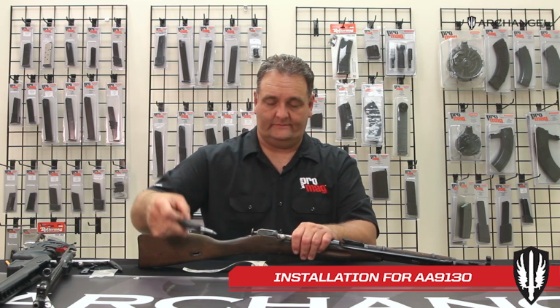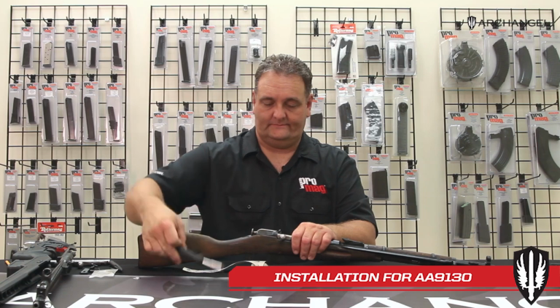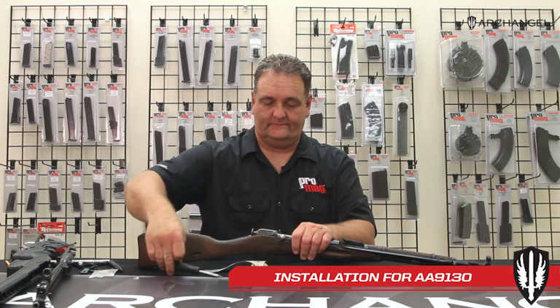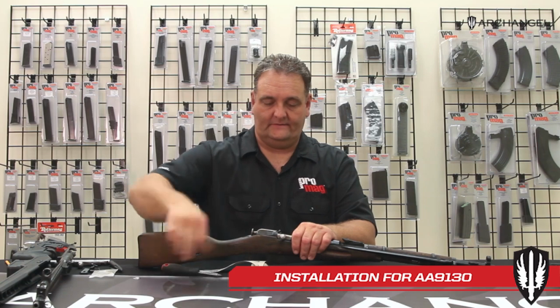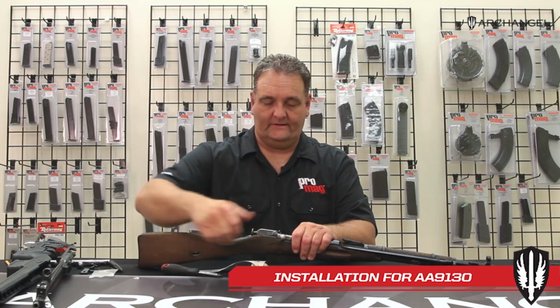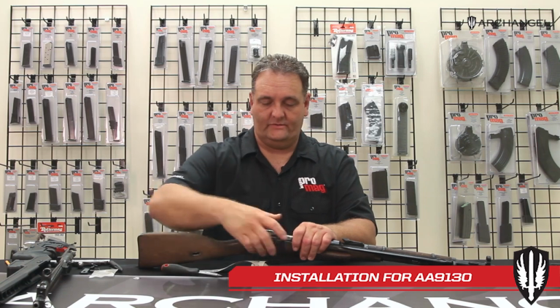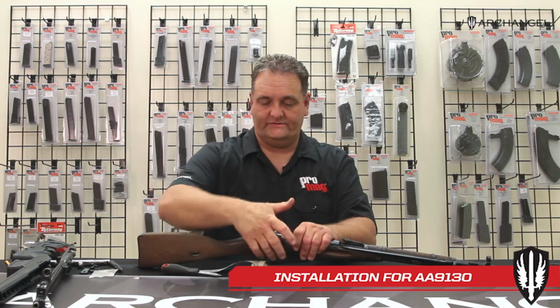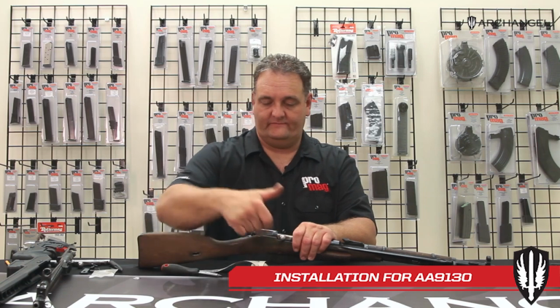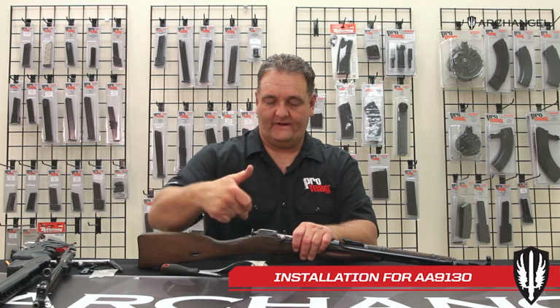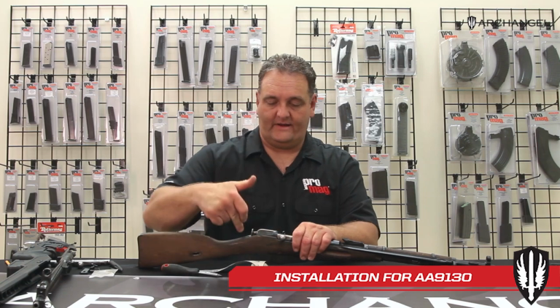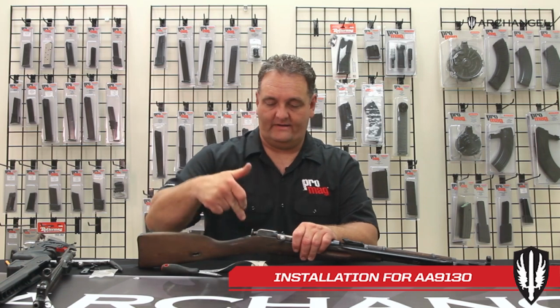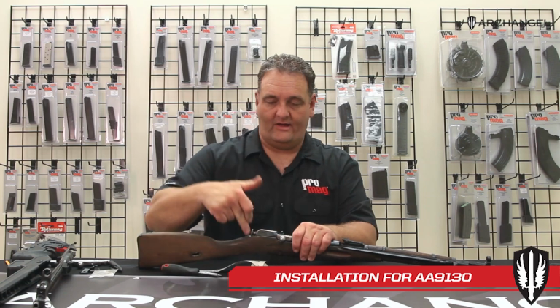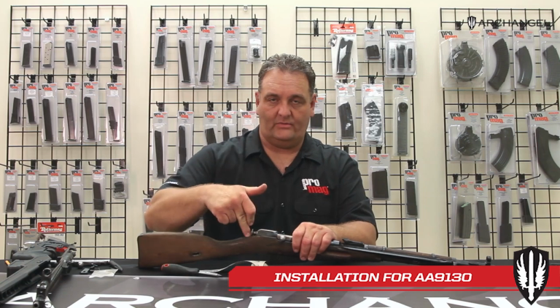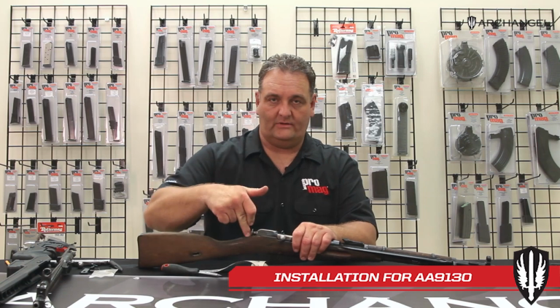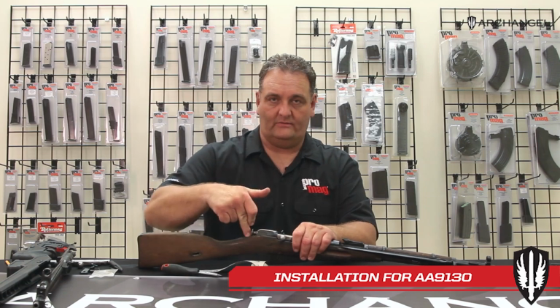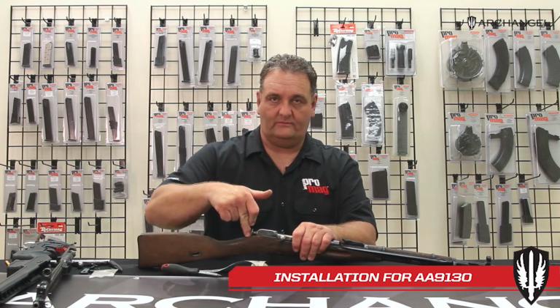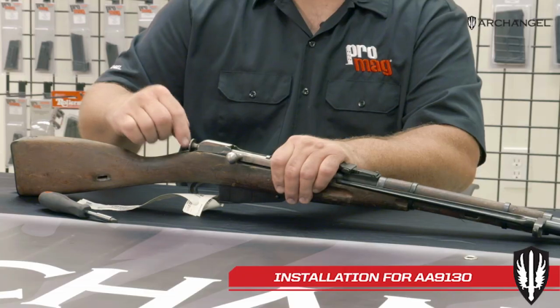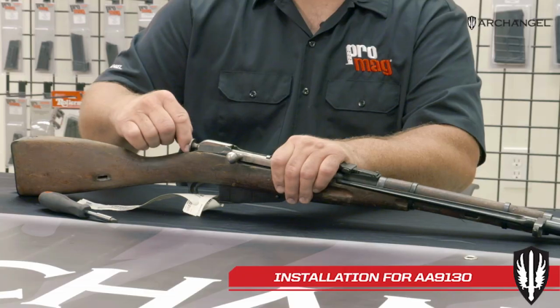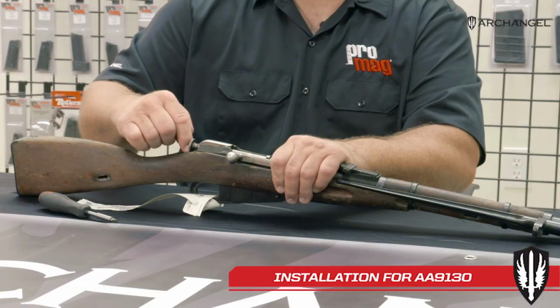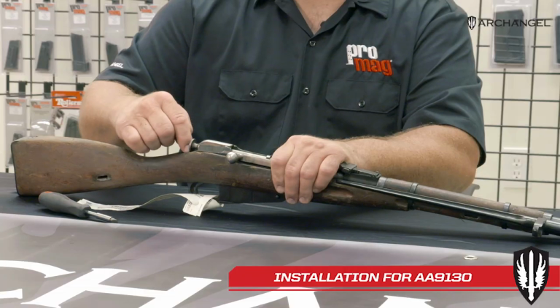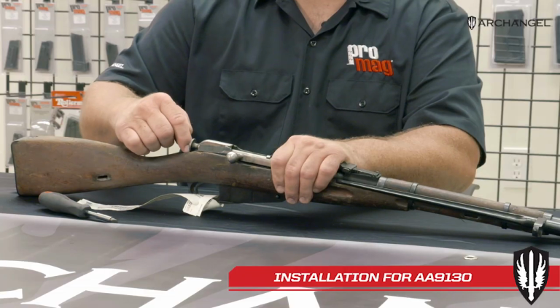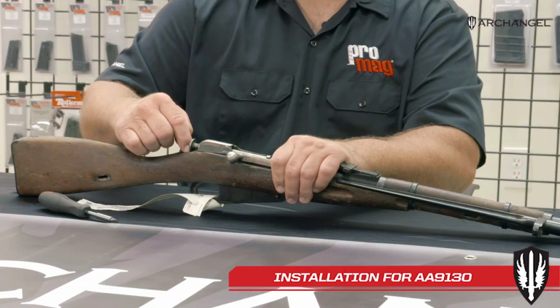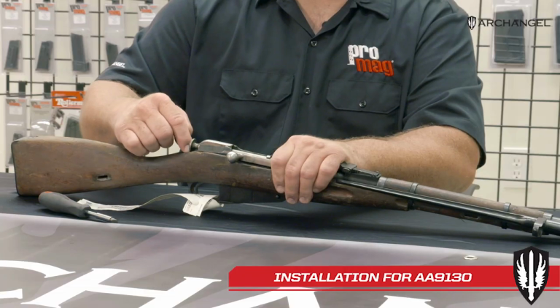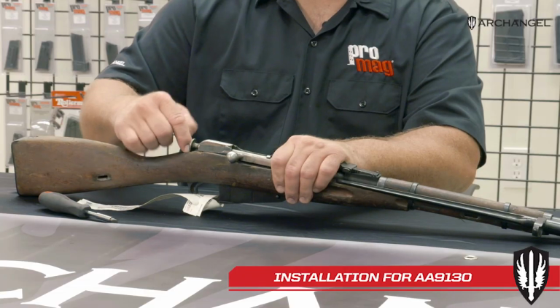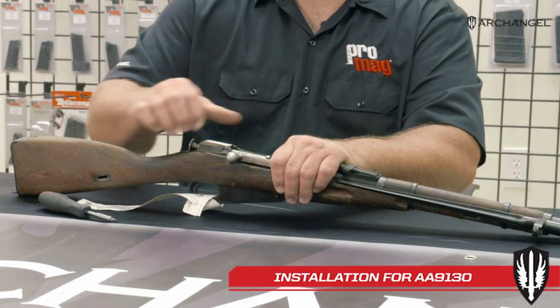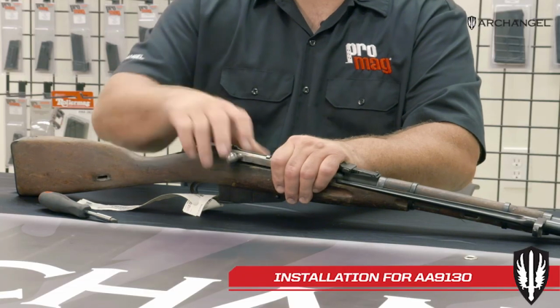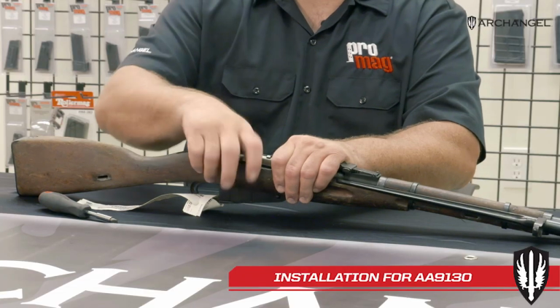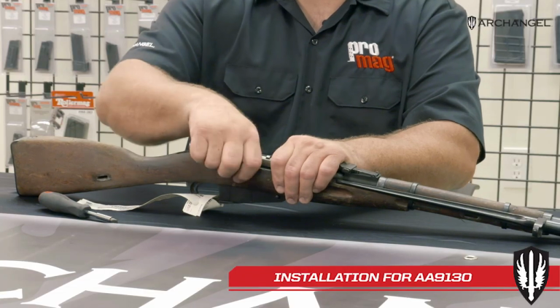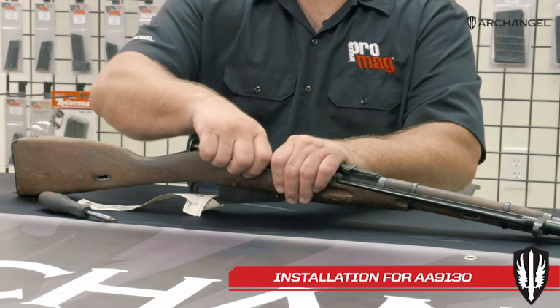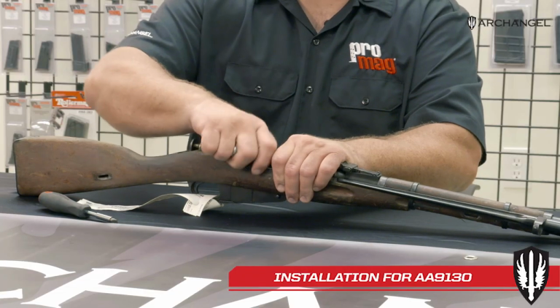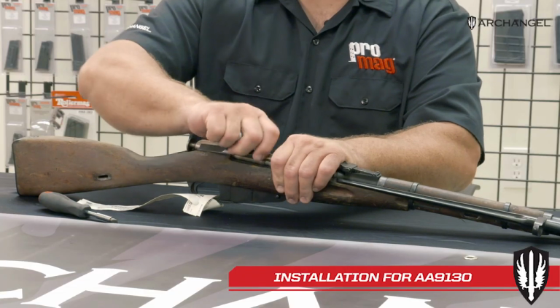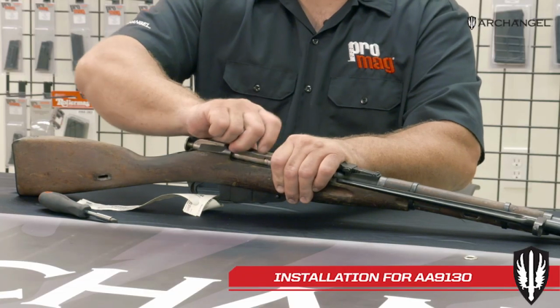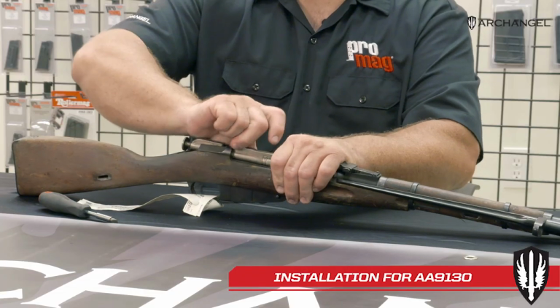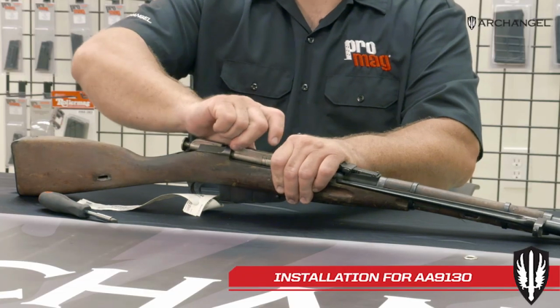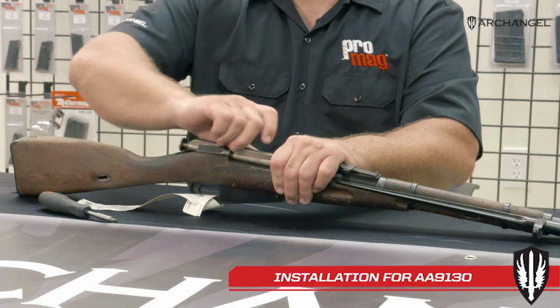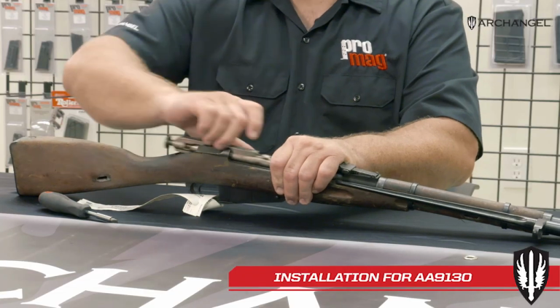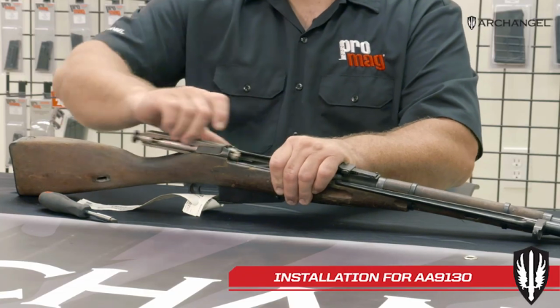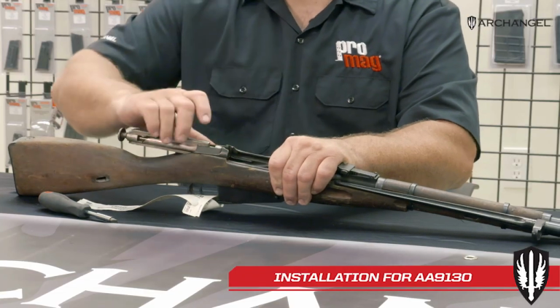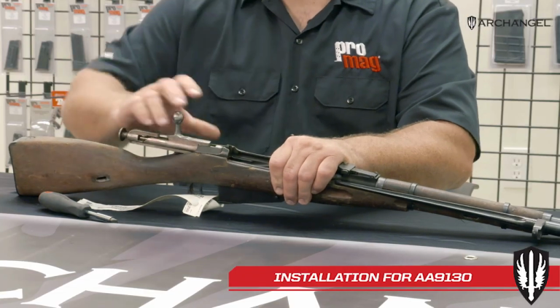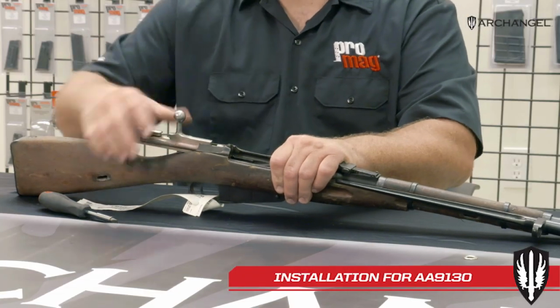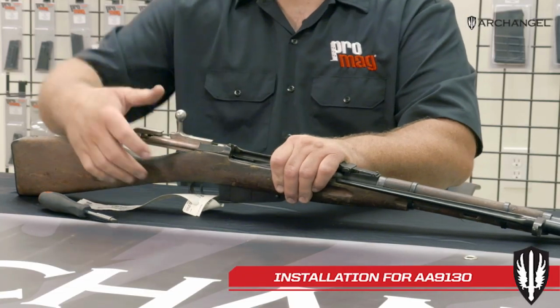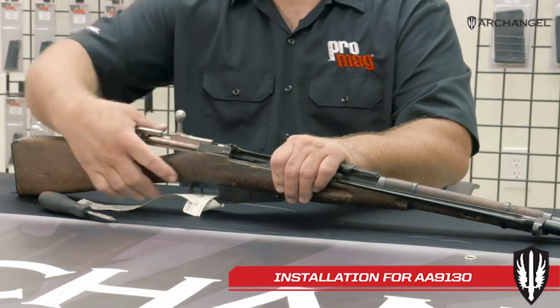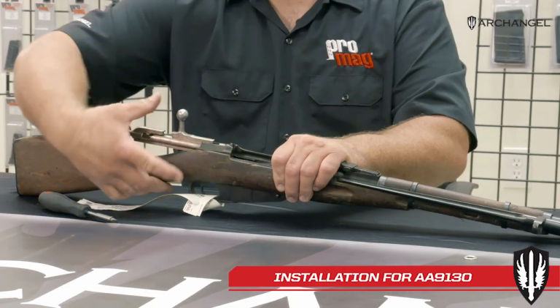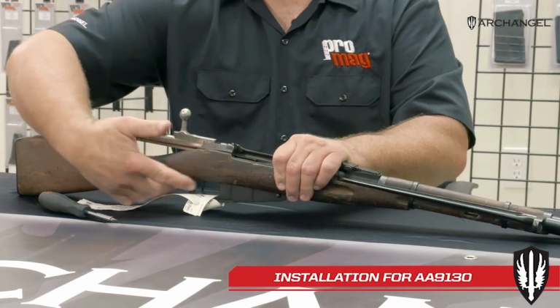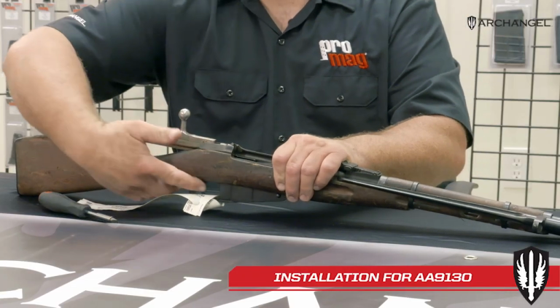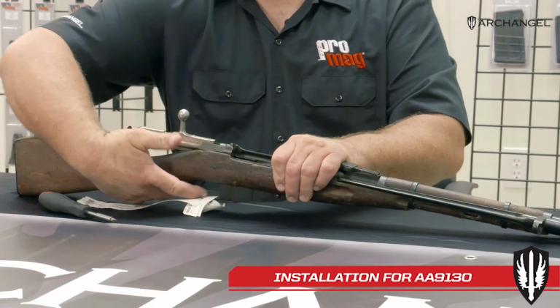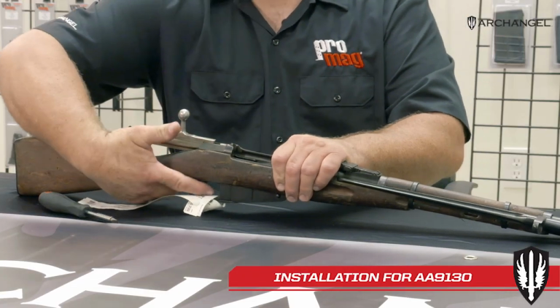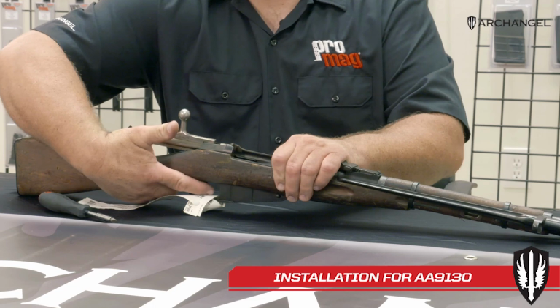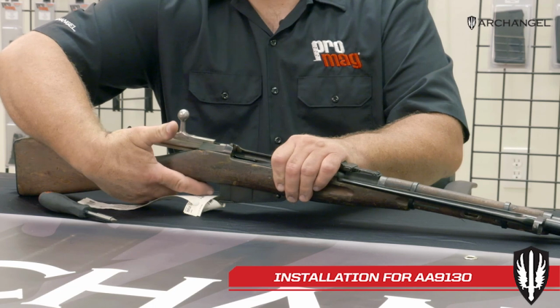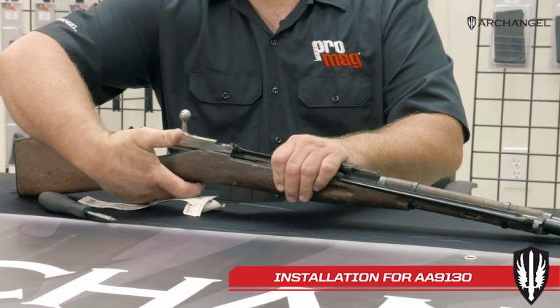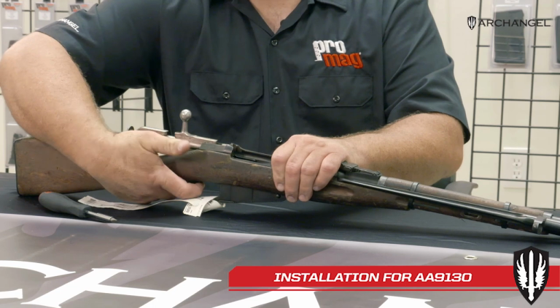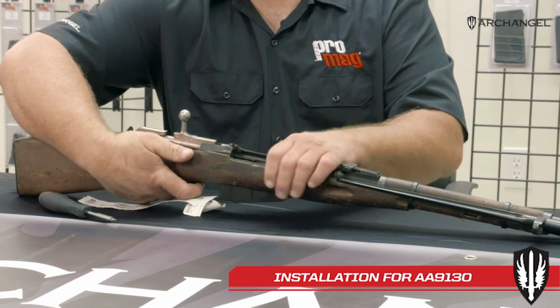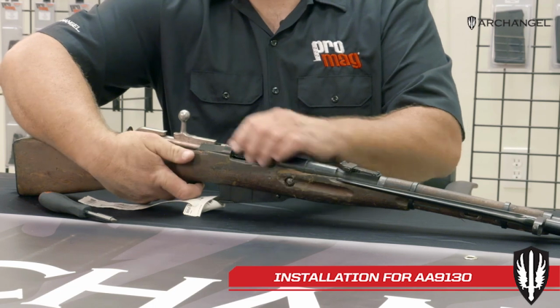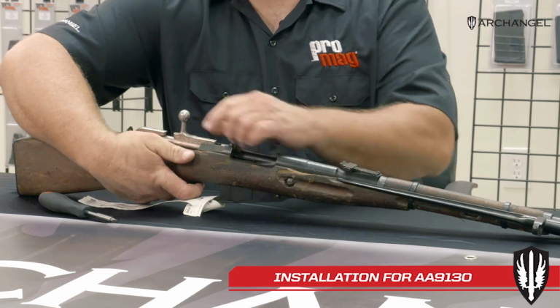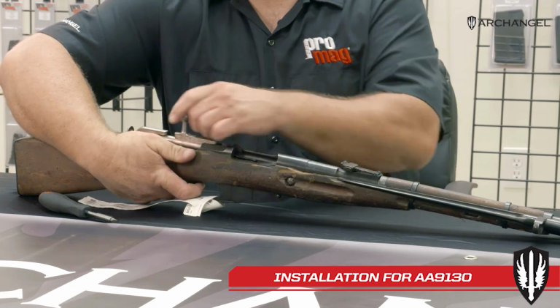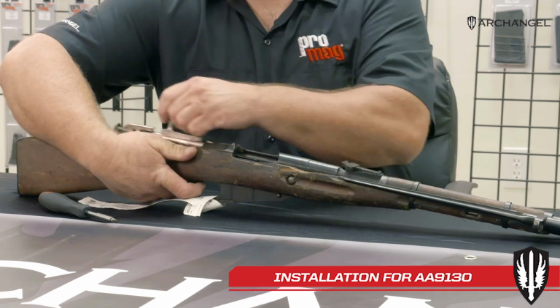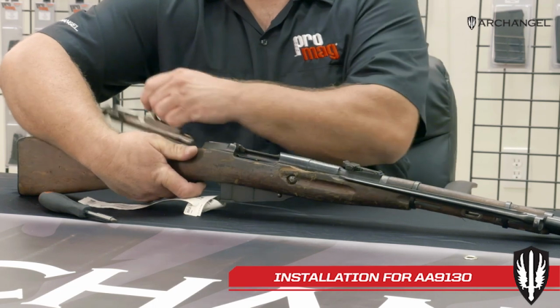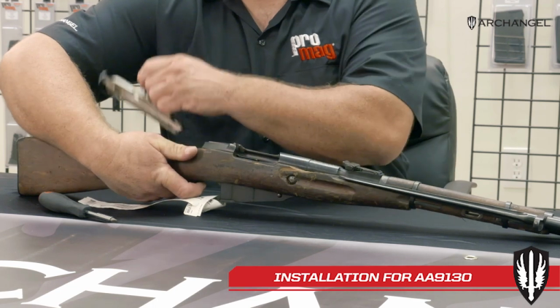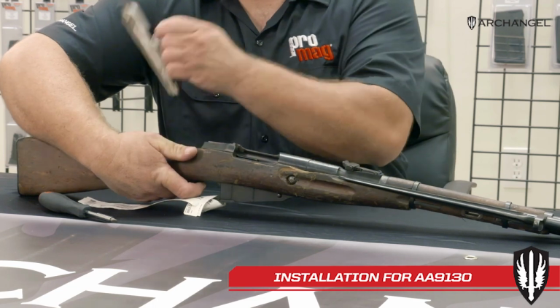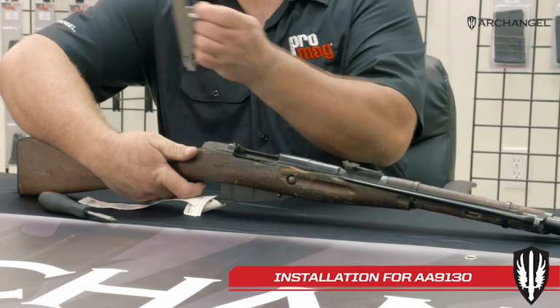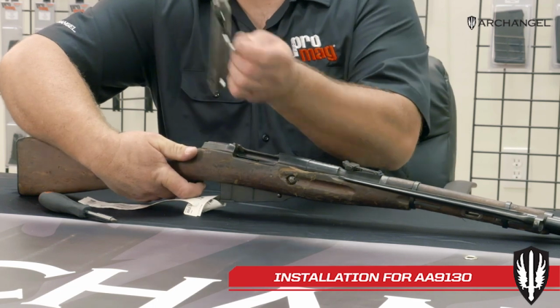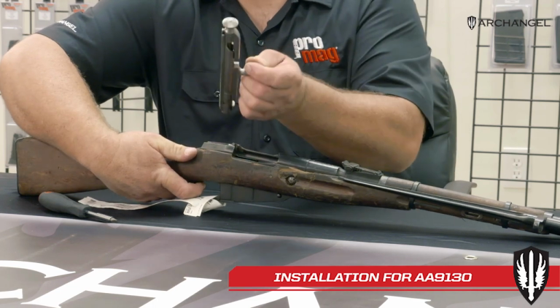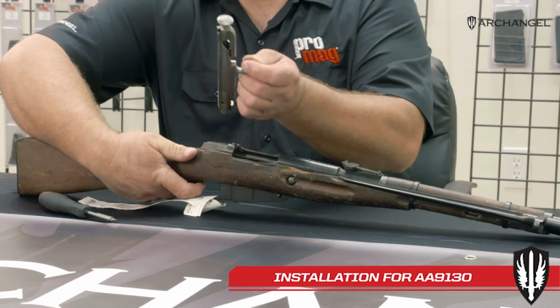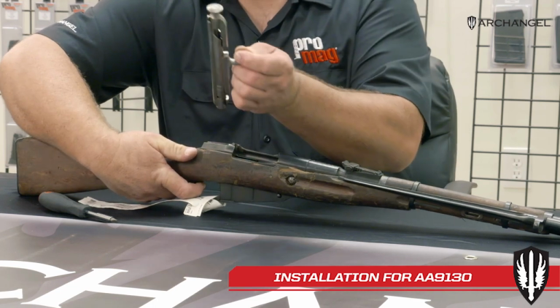Once you've got it down below the surface of the receiver, you can open the bolt, pull it to the back, pull the trigger, and take the bolt out.